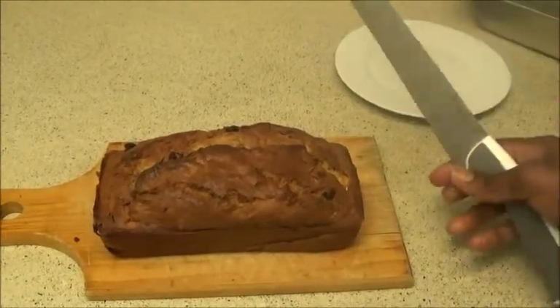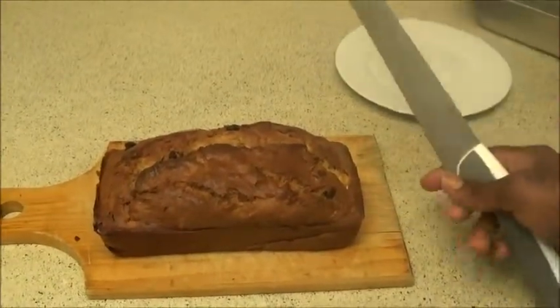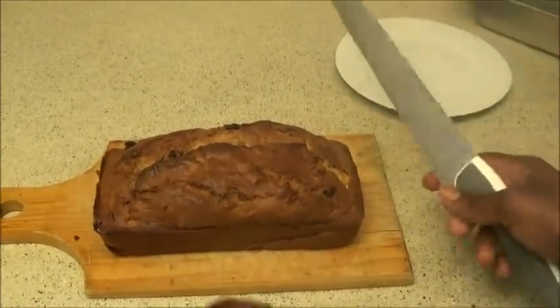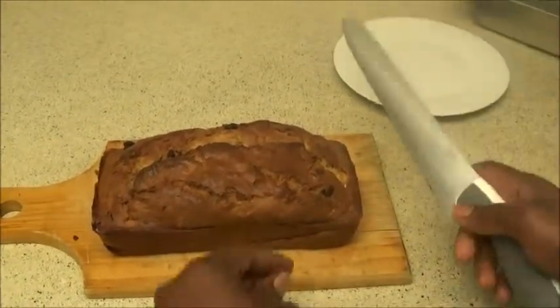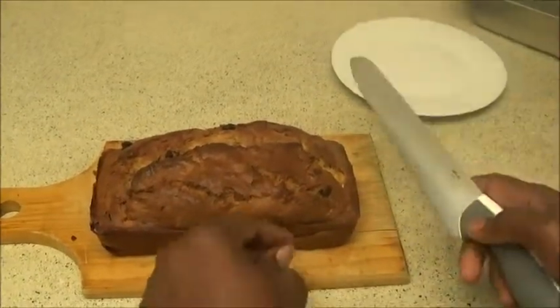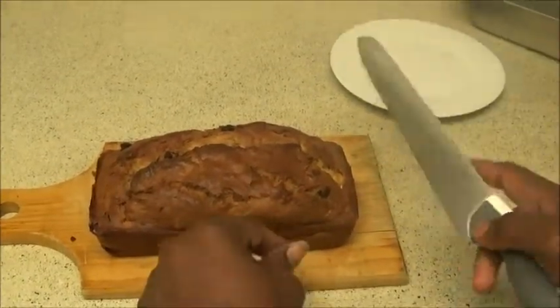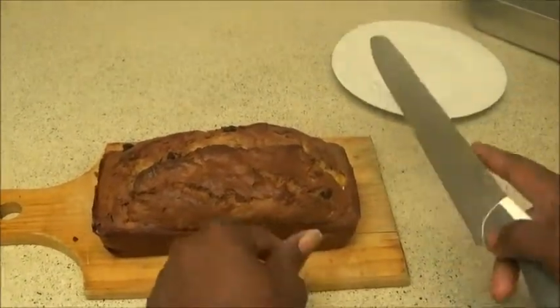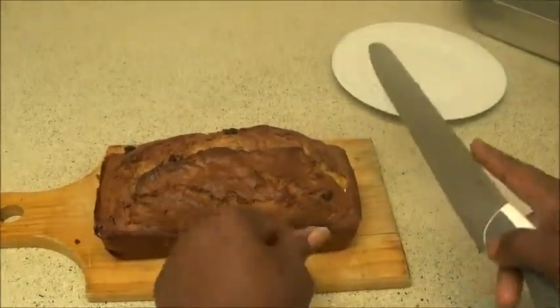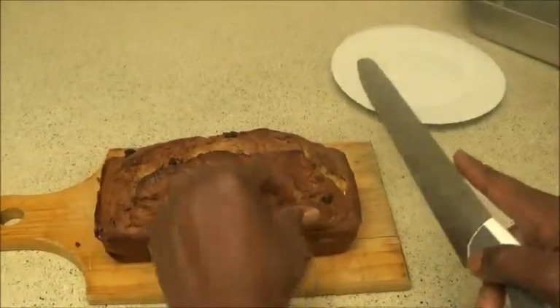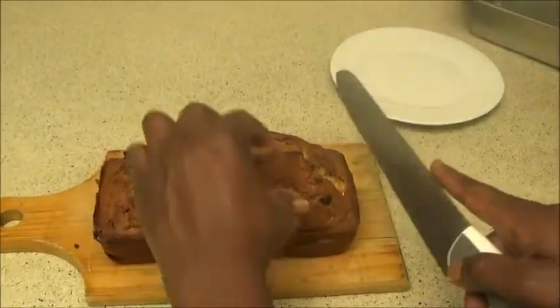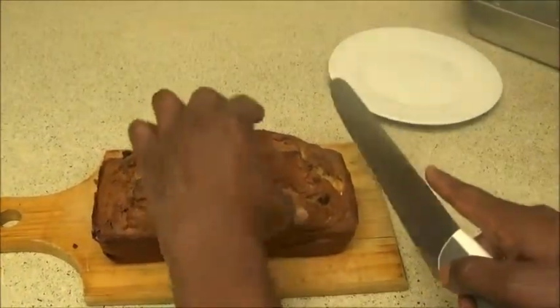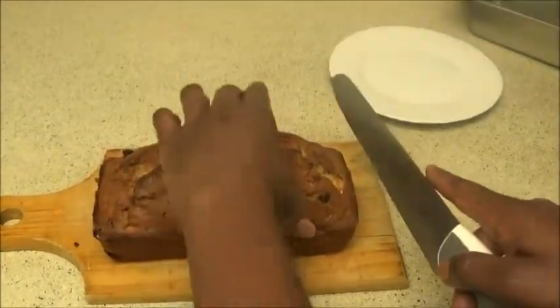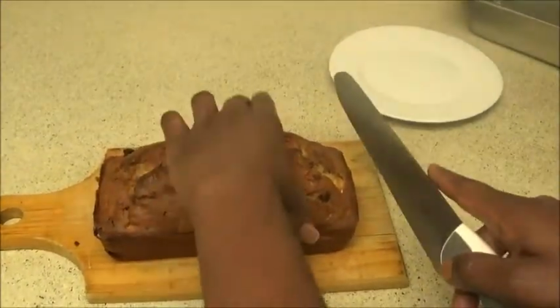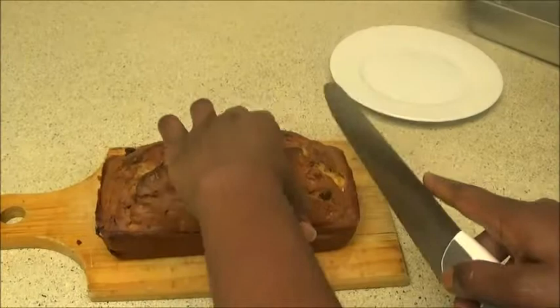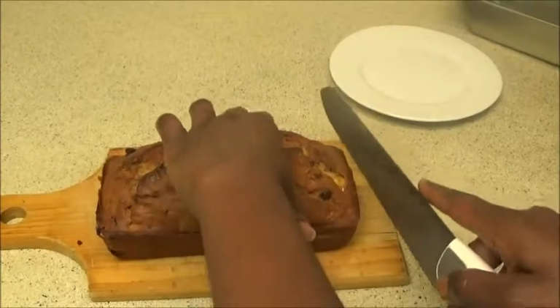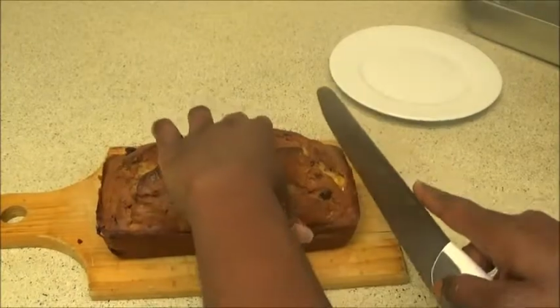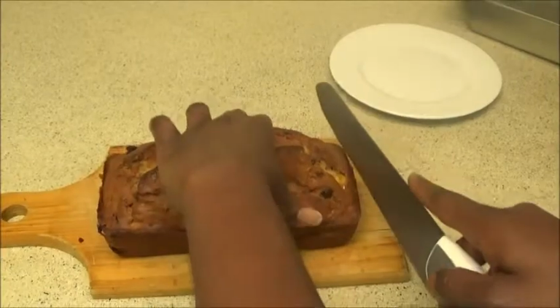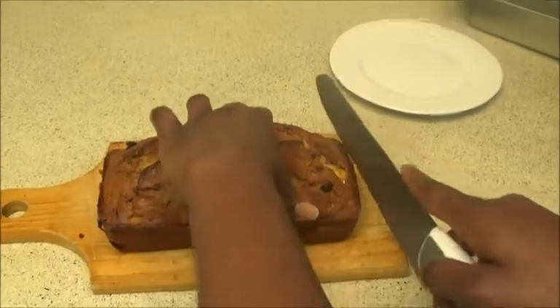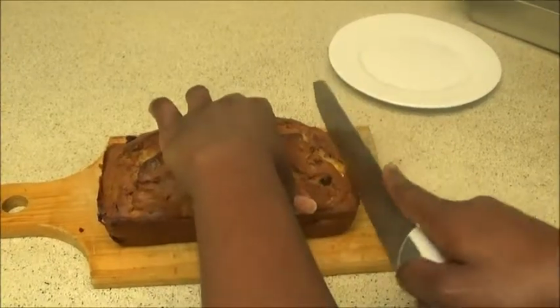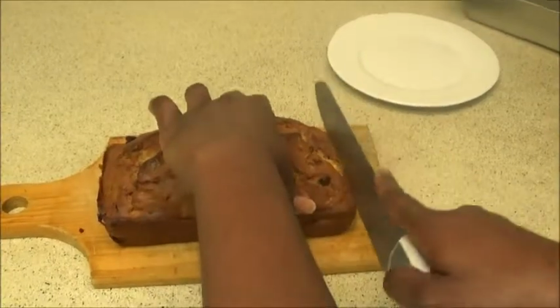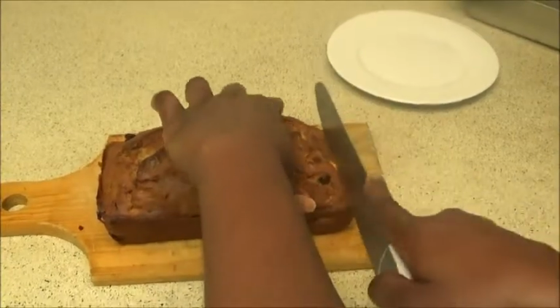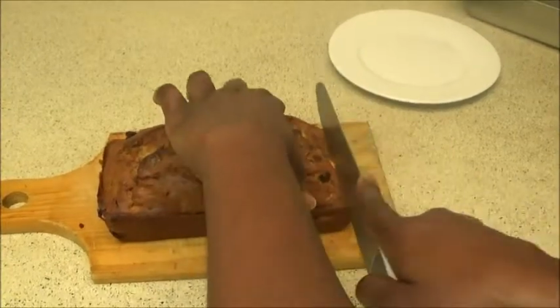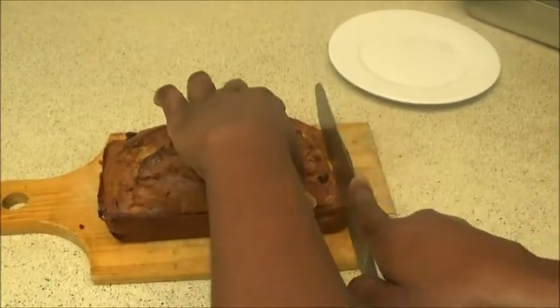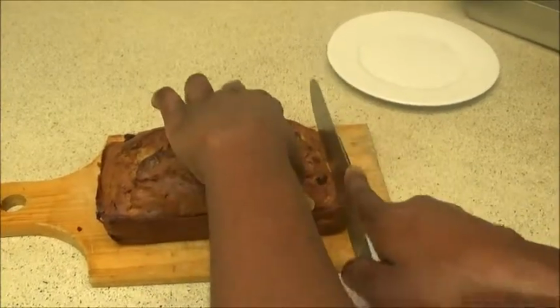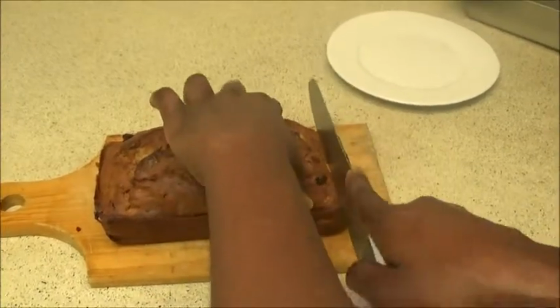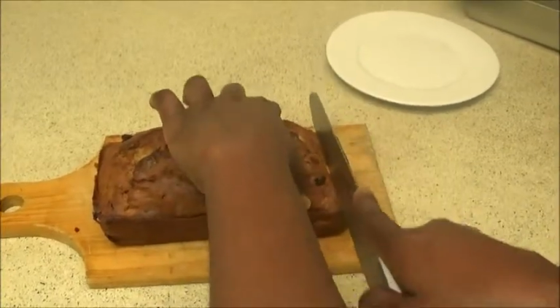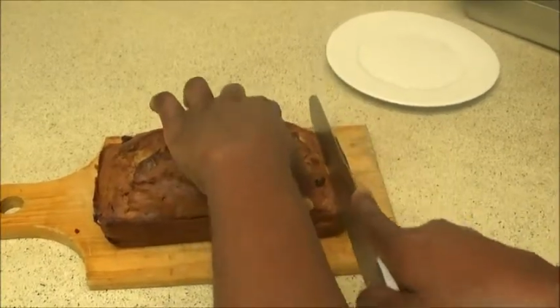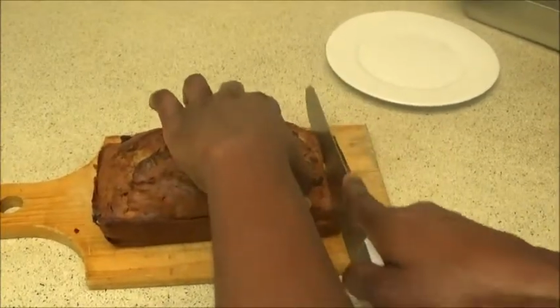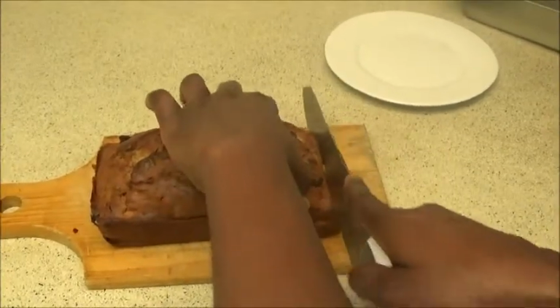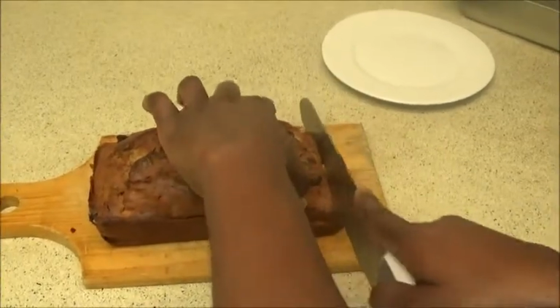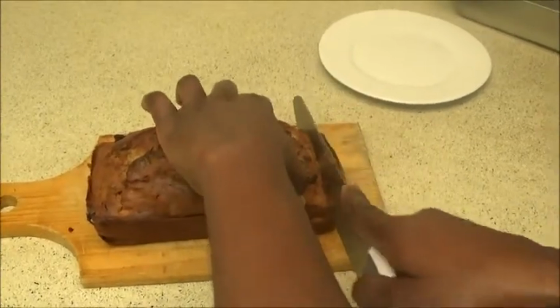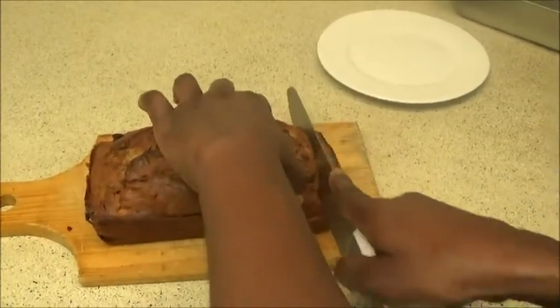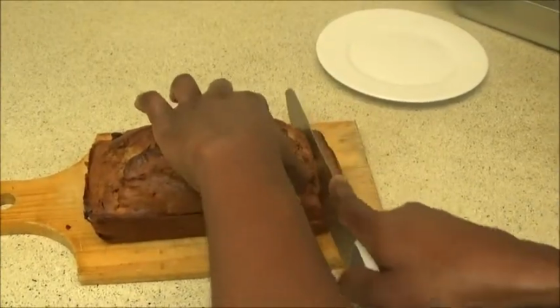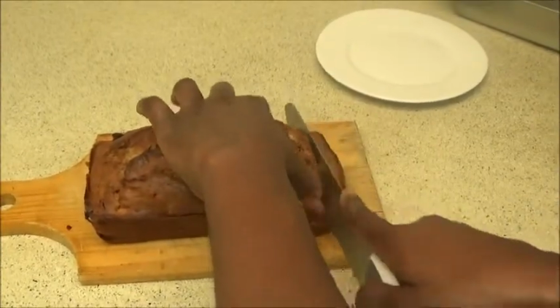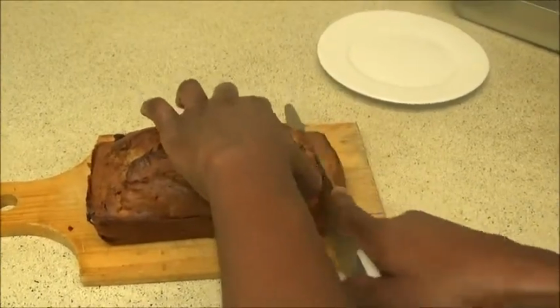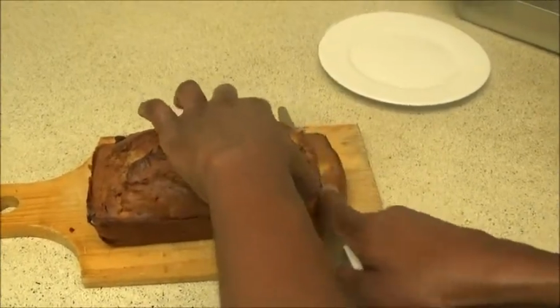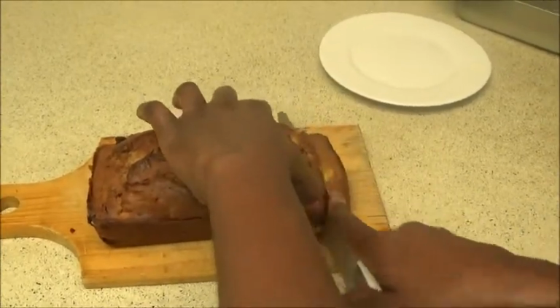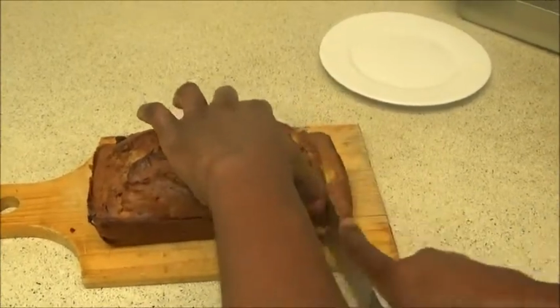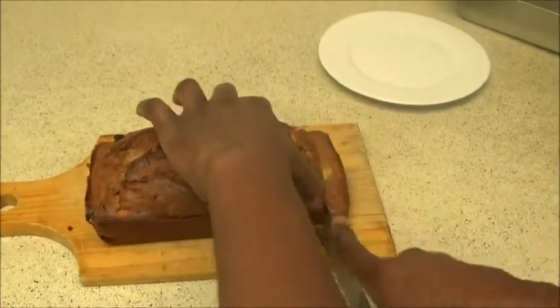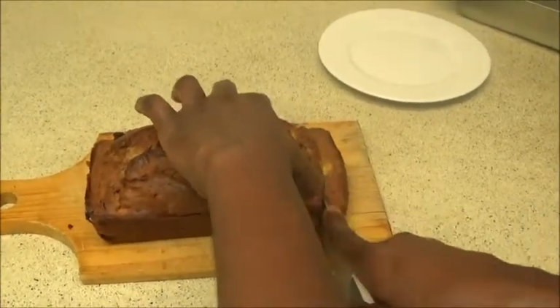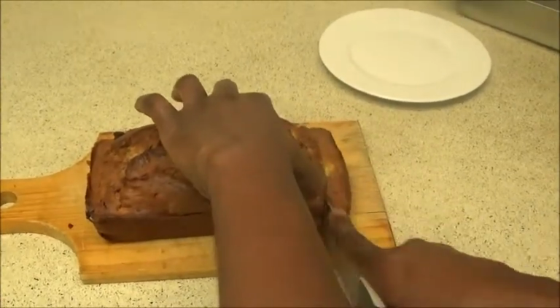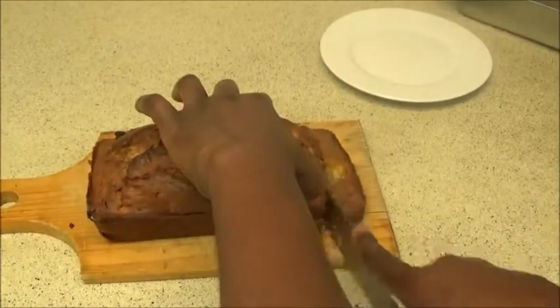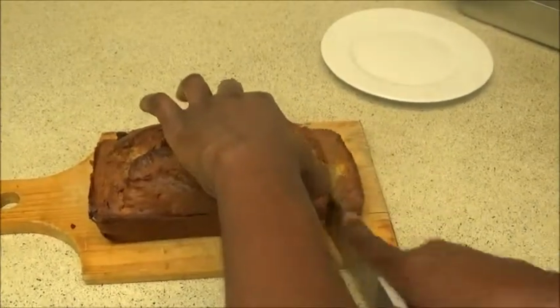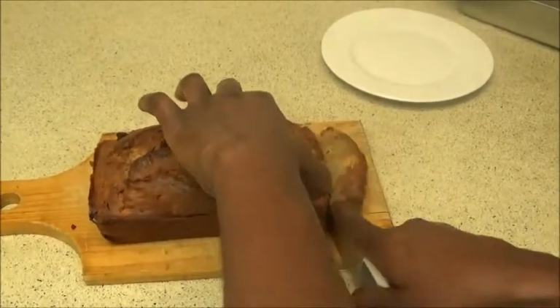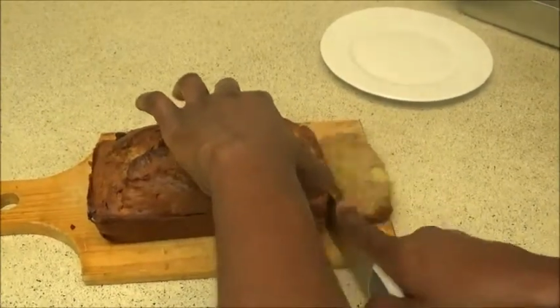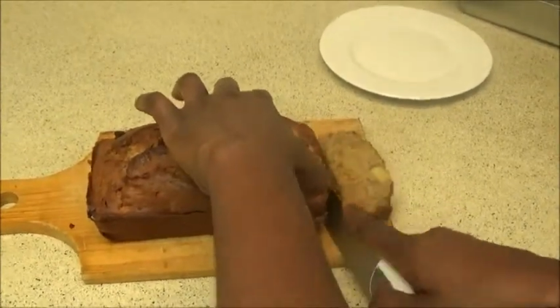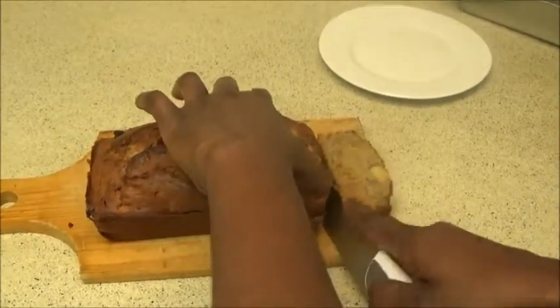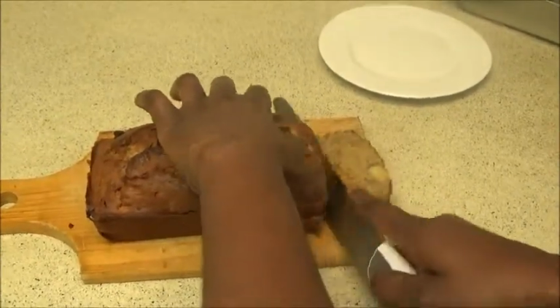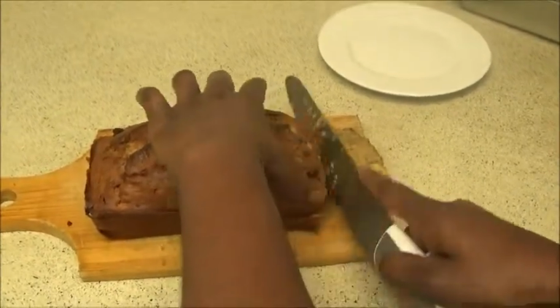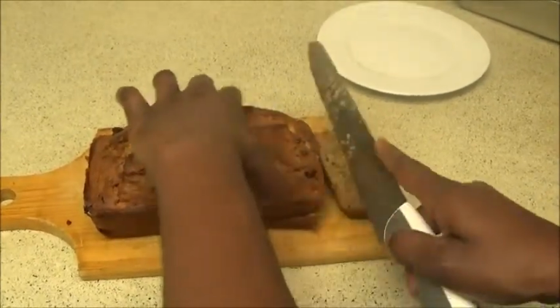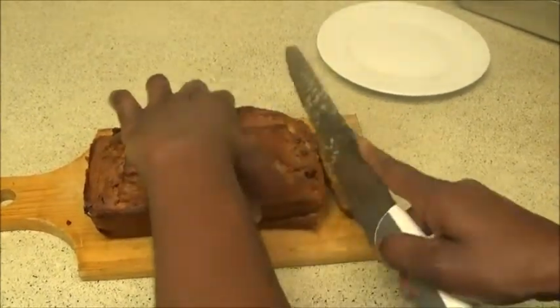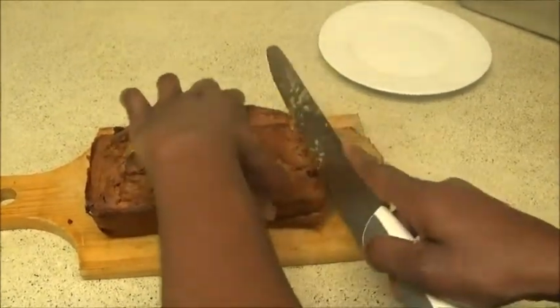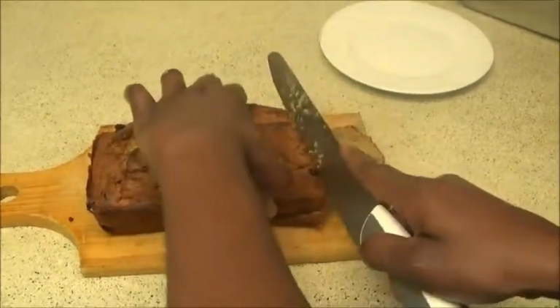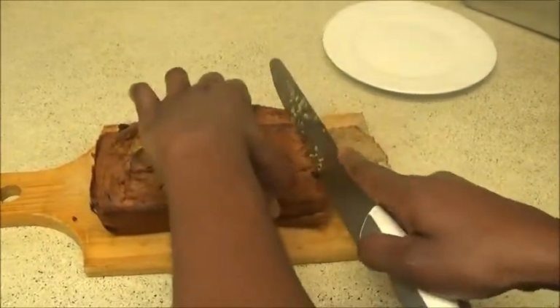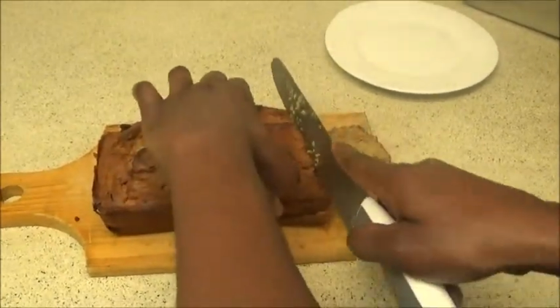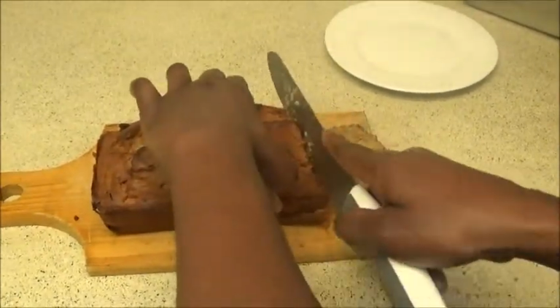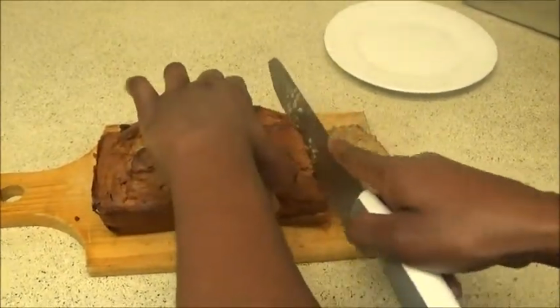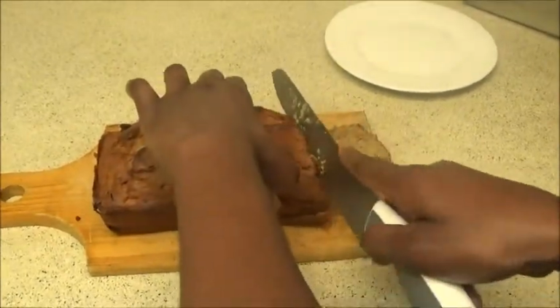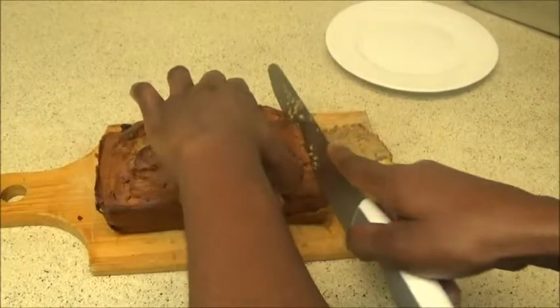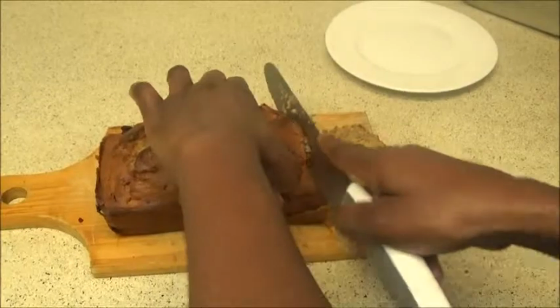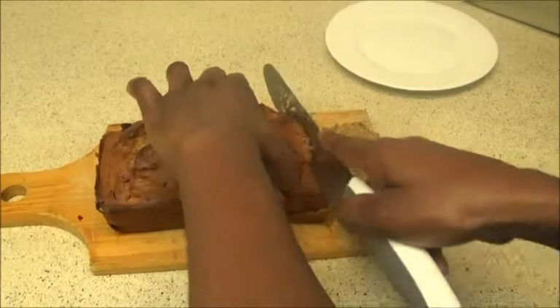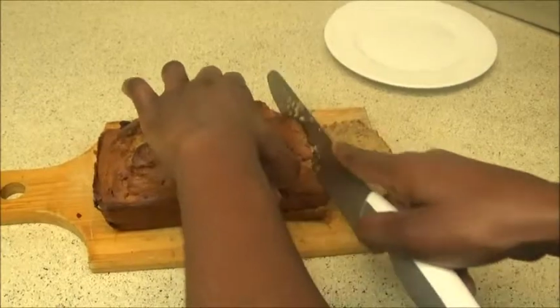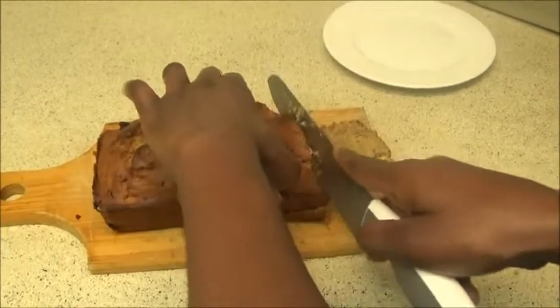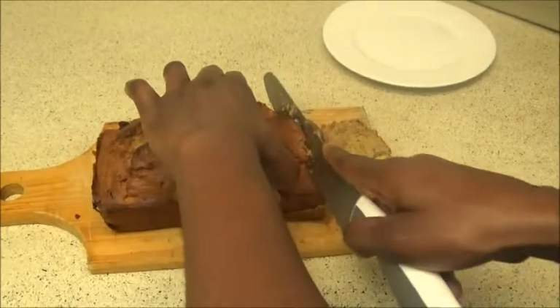To serve it, just cut it with a bread knife like so.